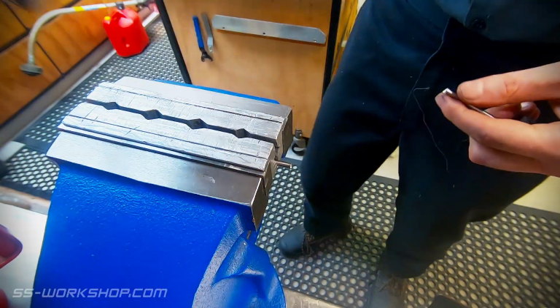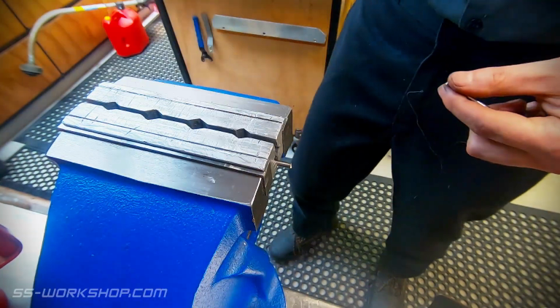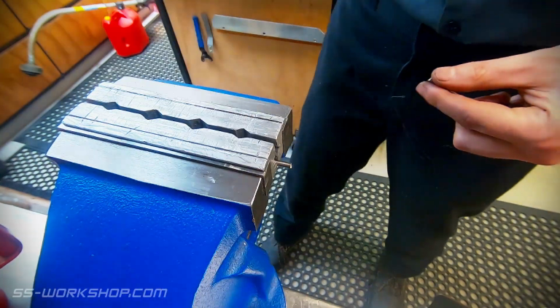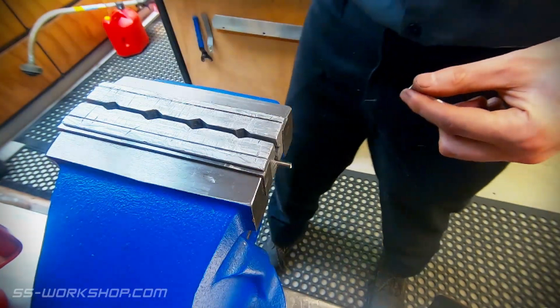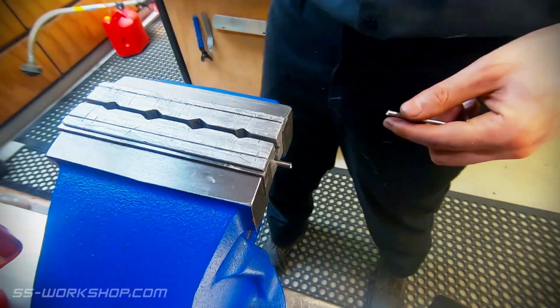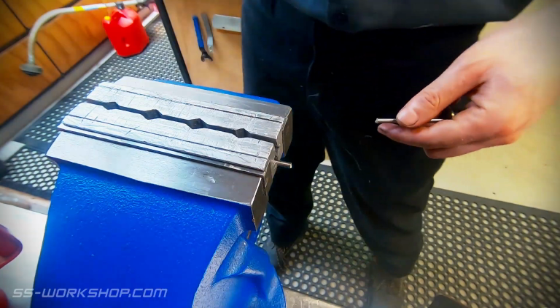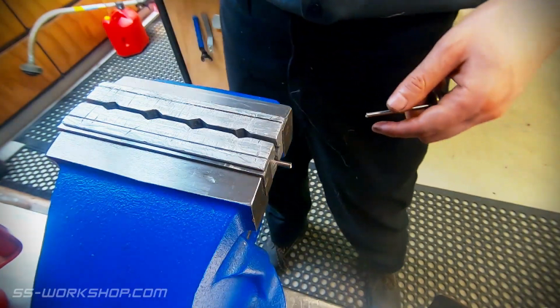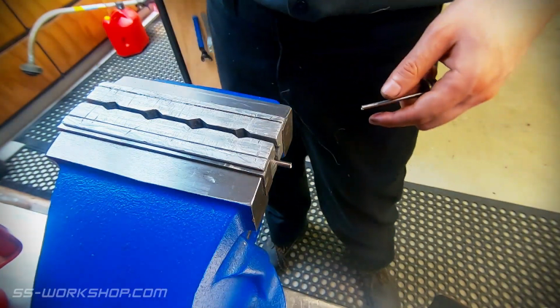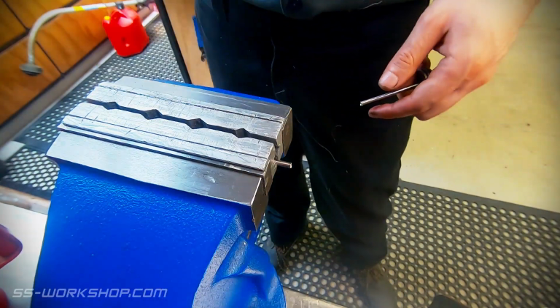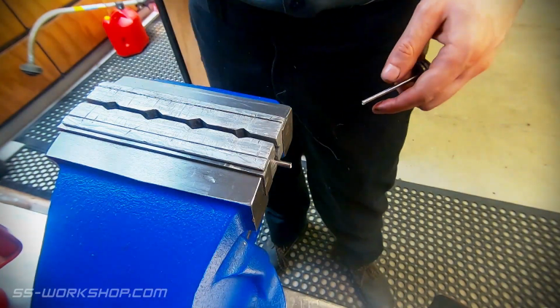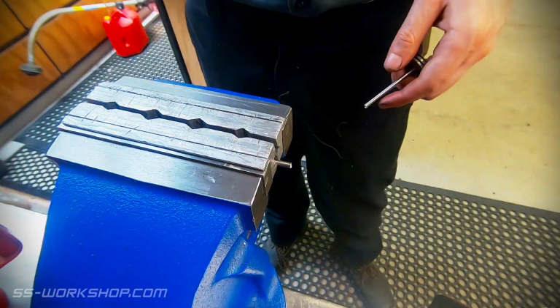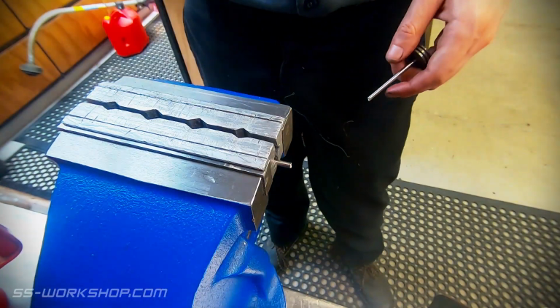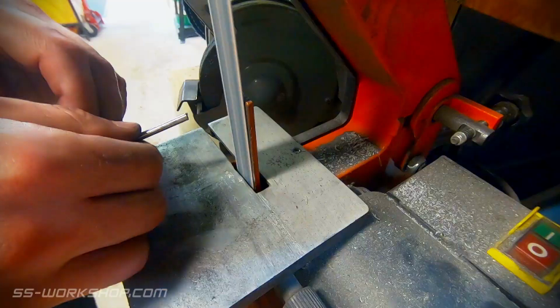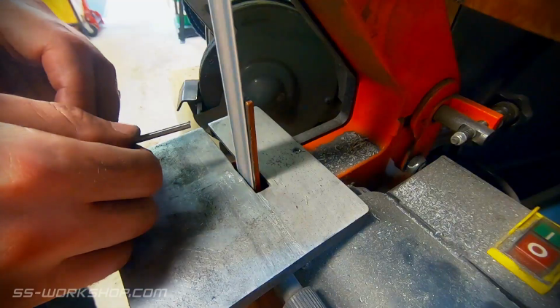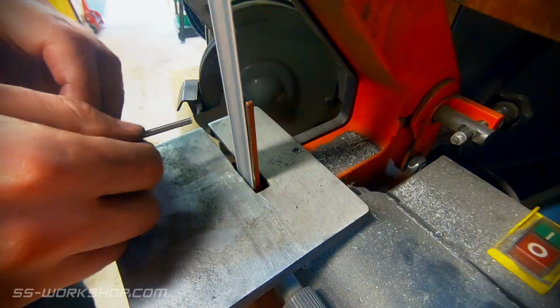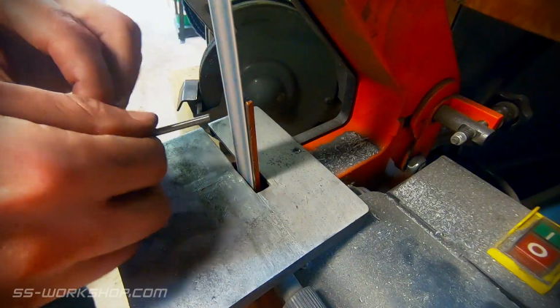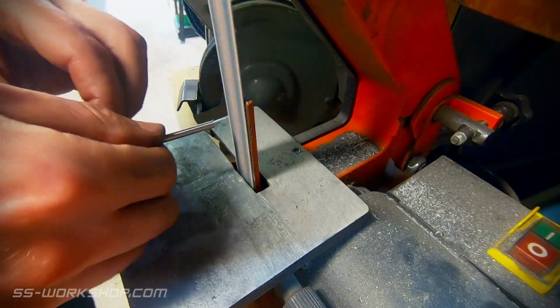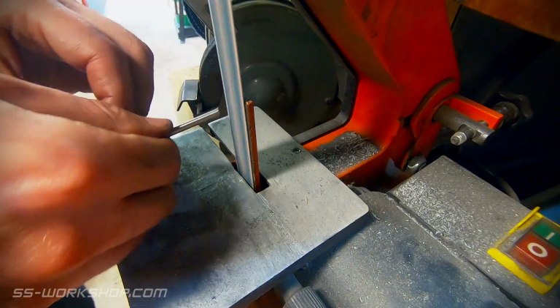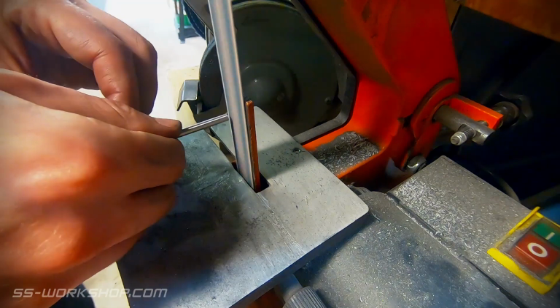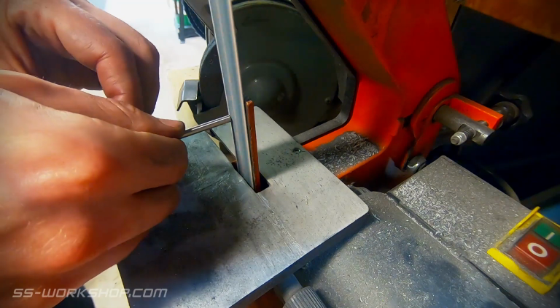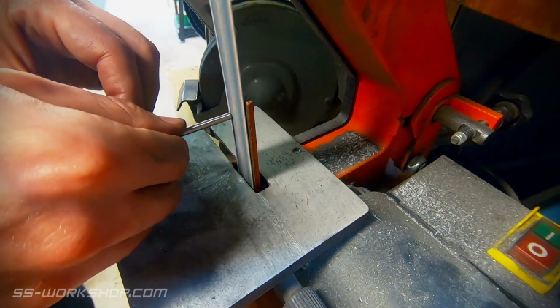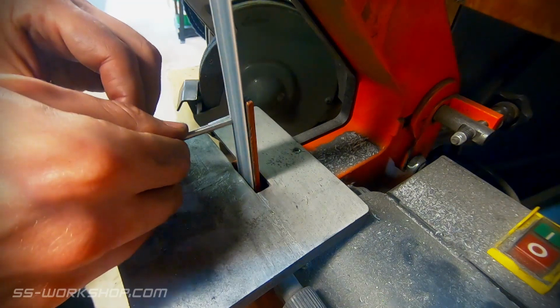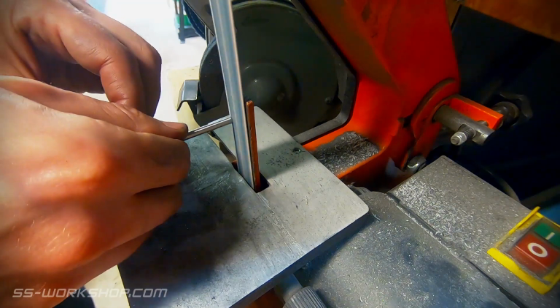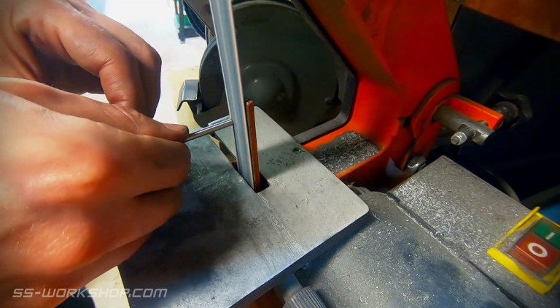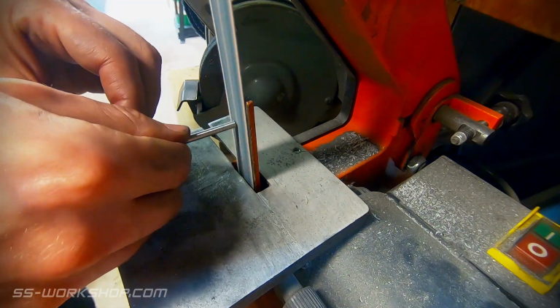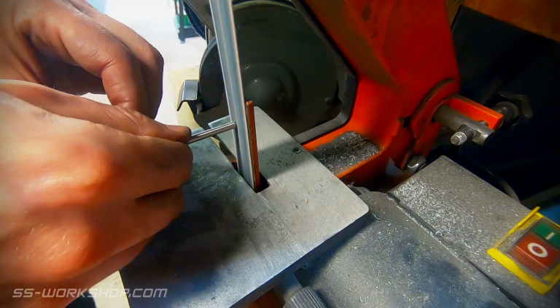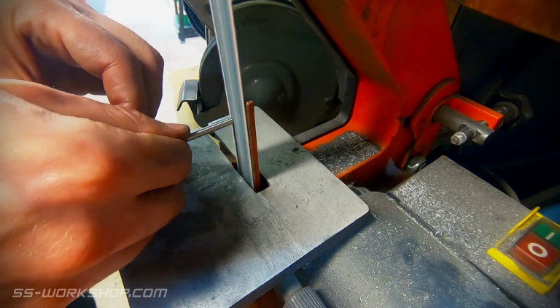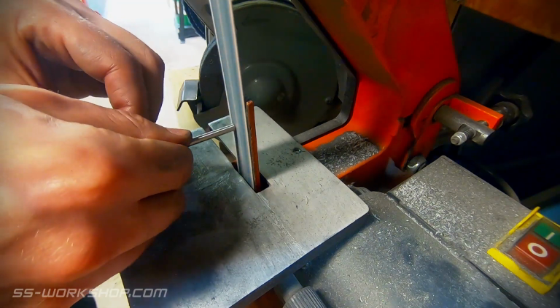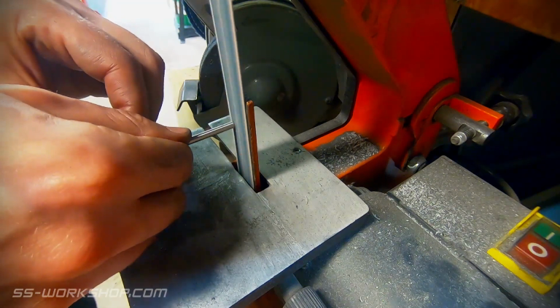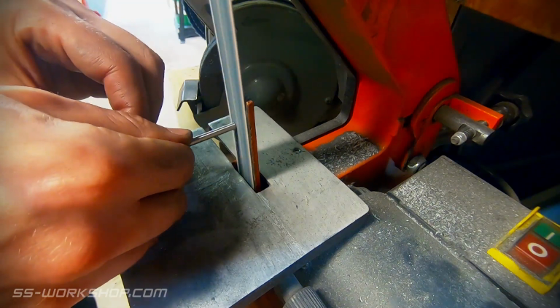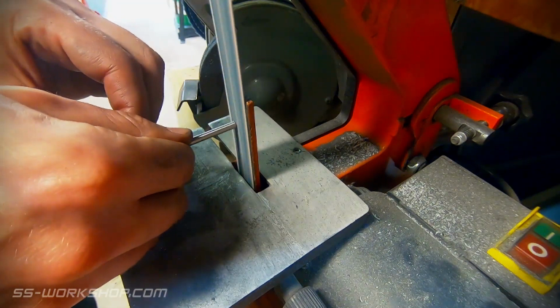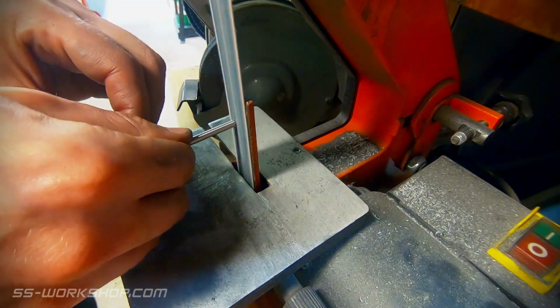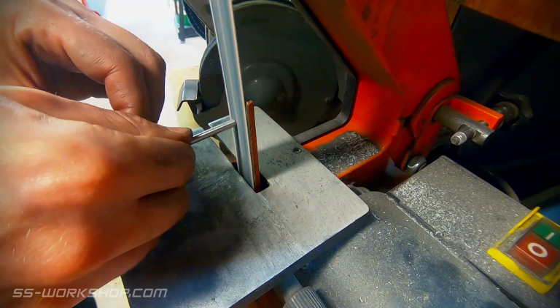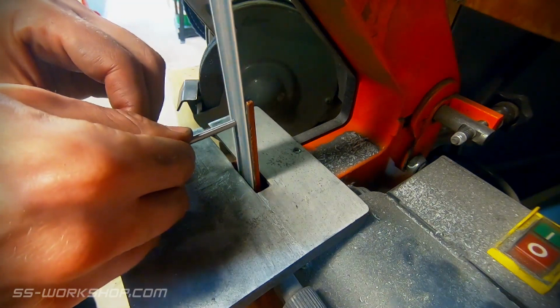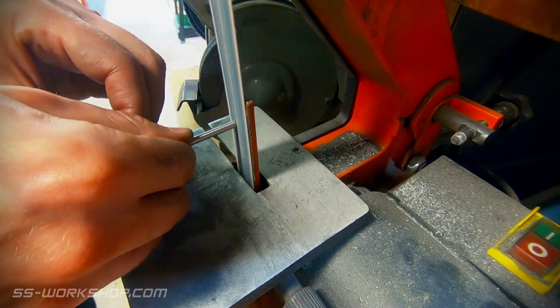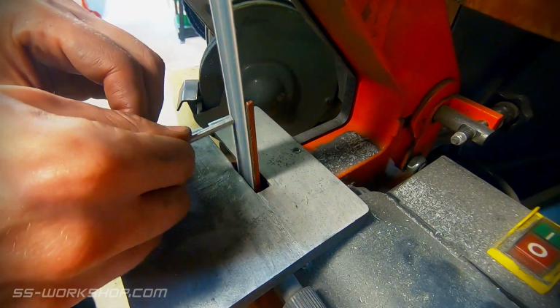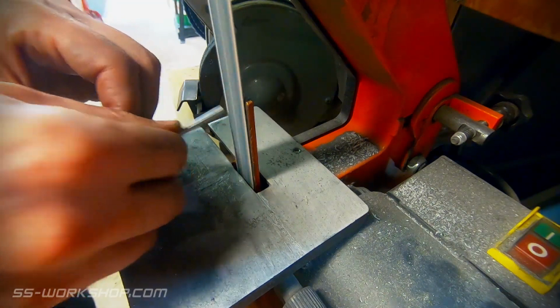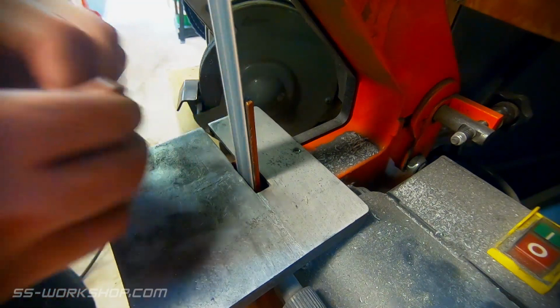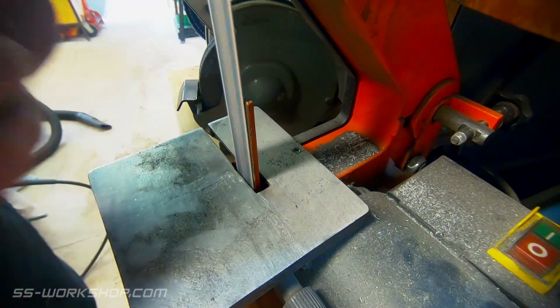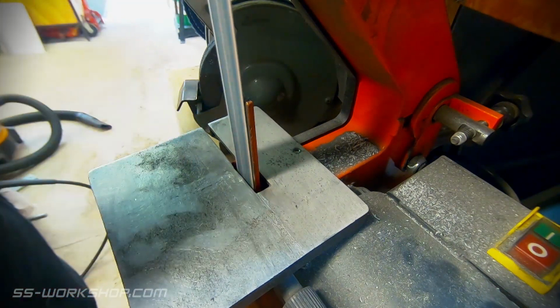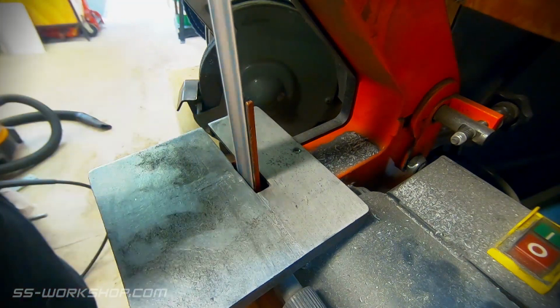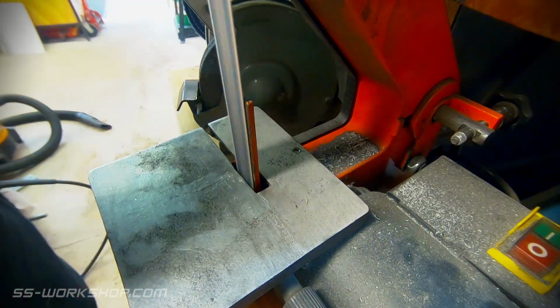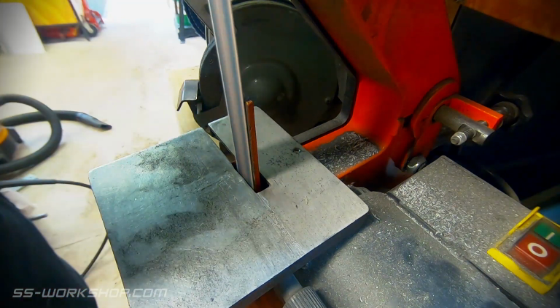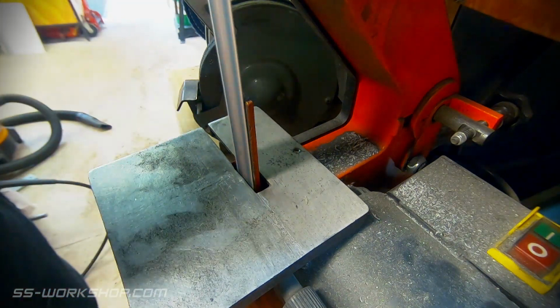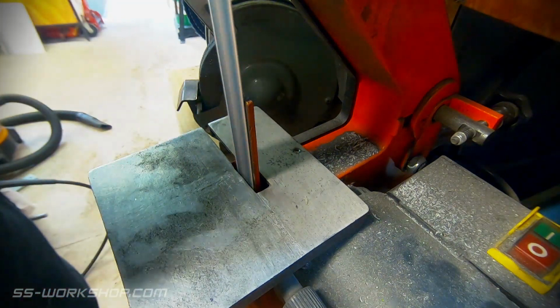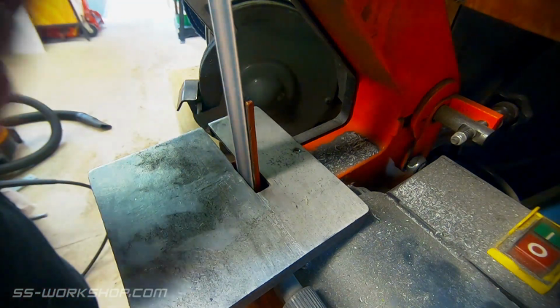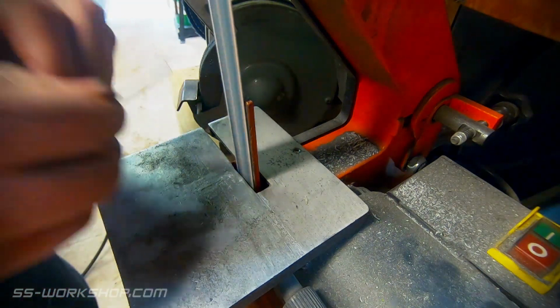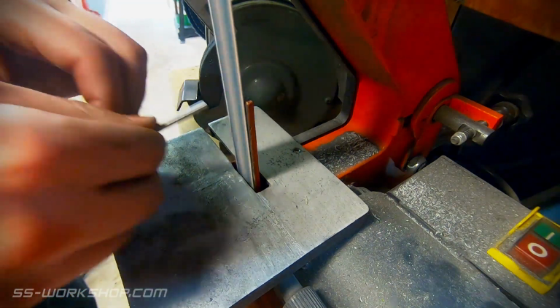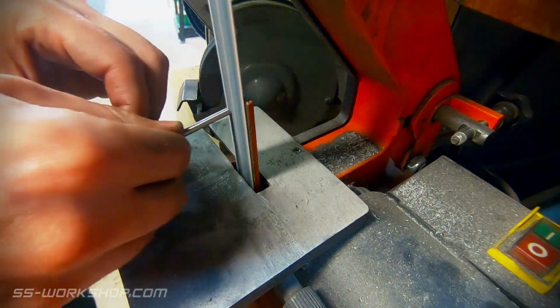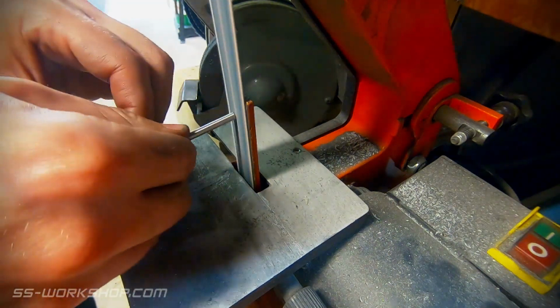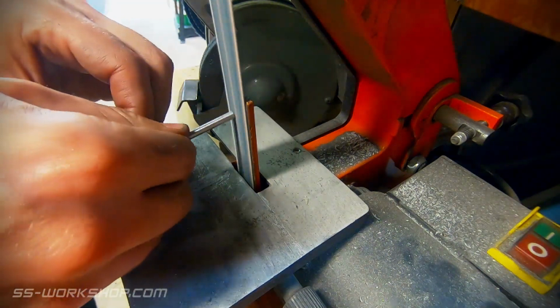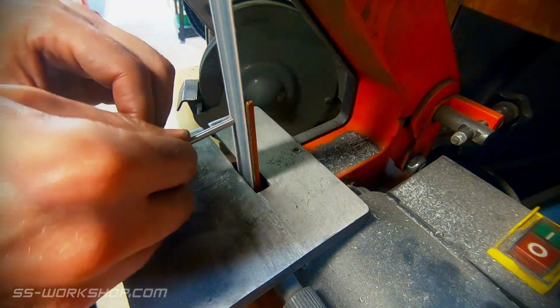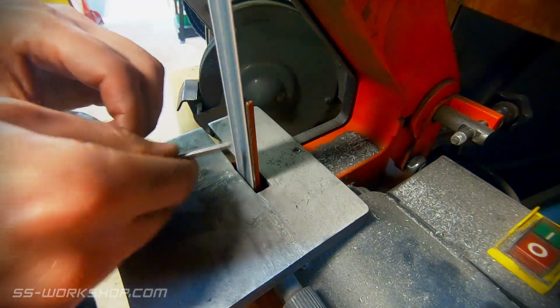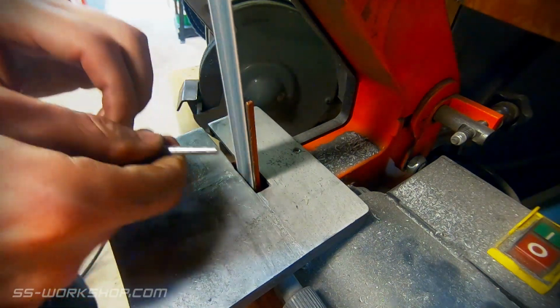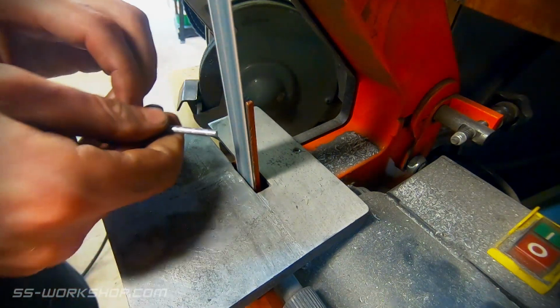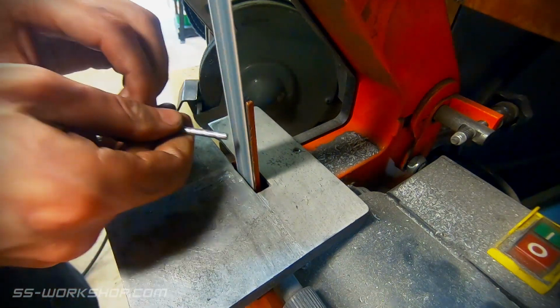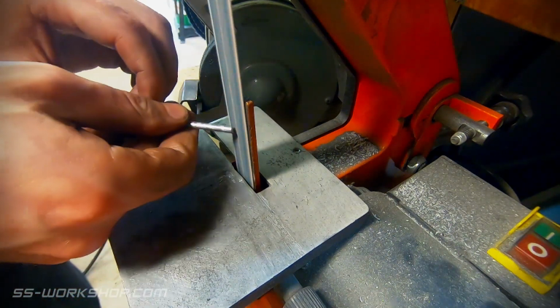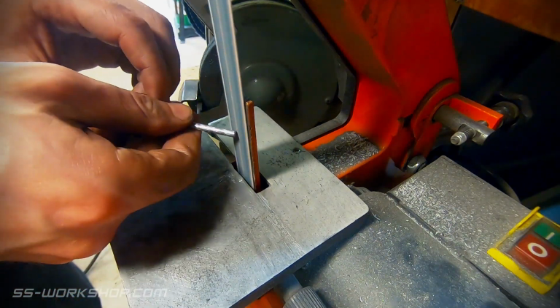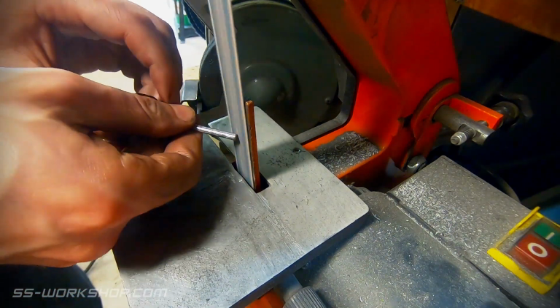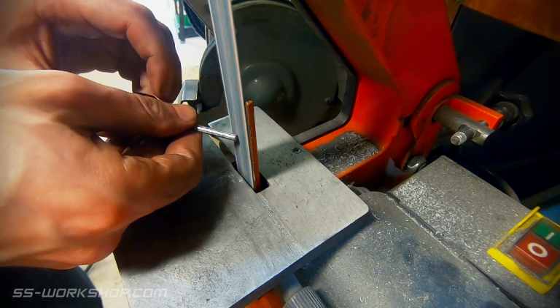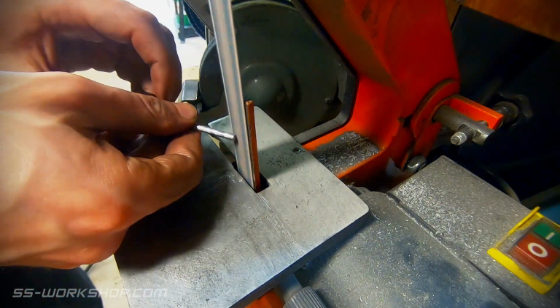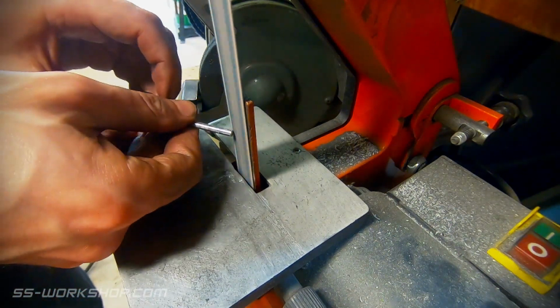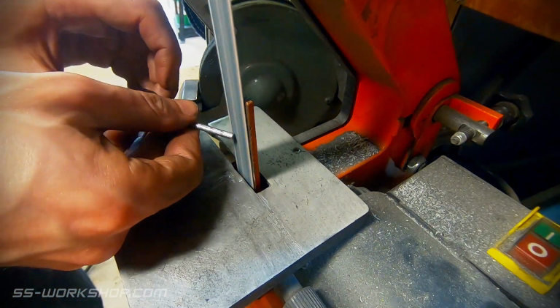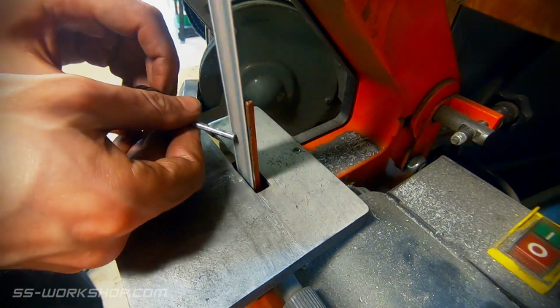I clean up the cut end of the piston rod on the belt grinder. In a future episode the piston rod will be connected to the crosshead.